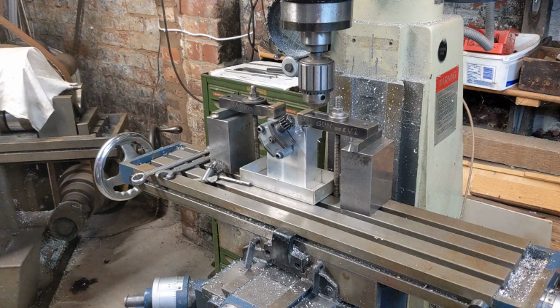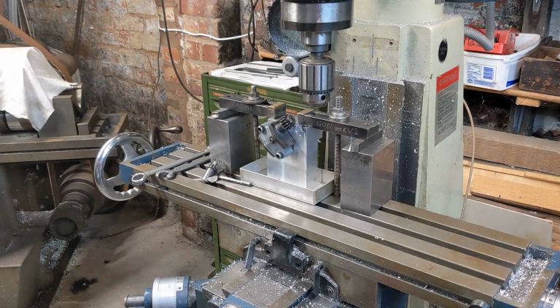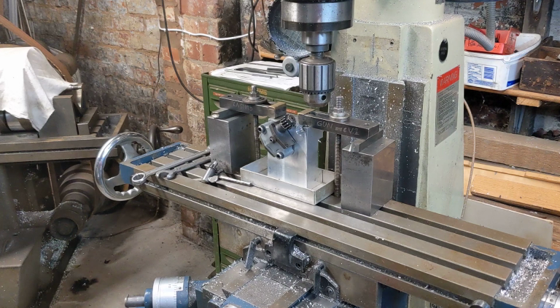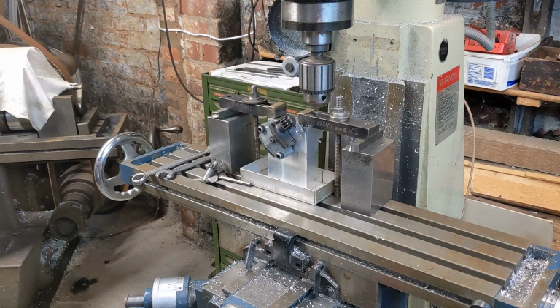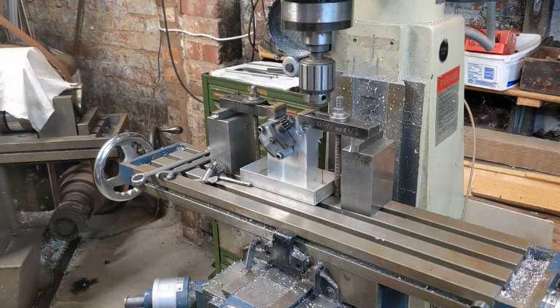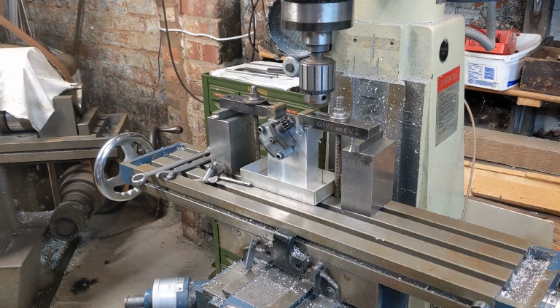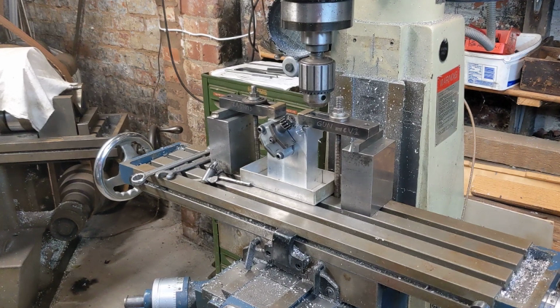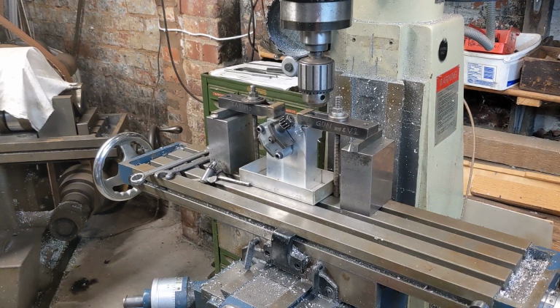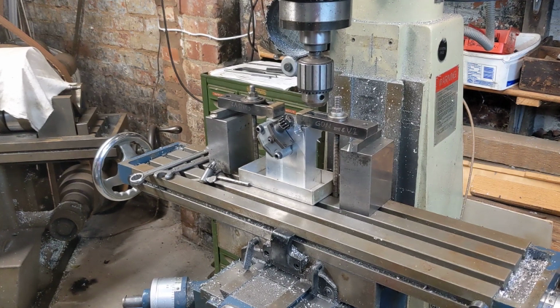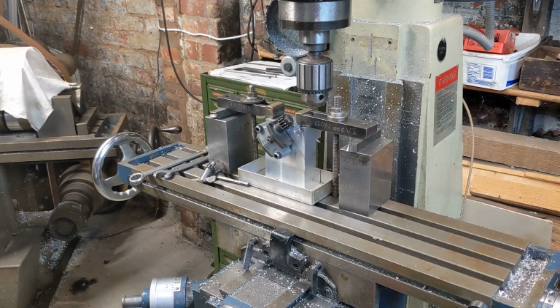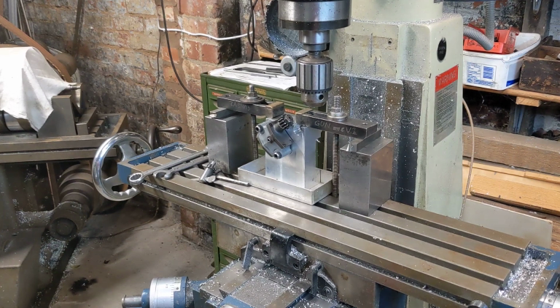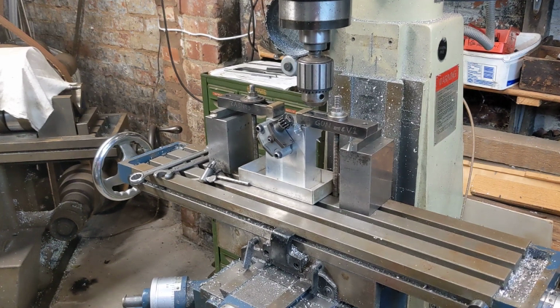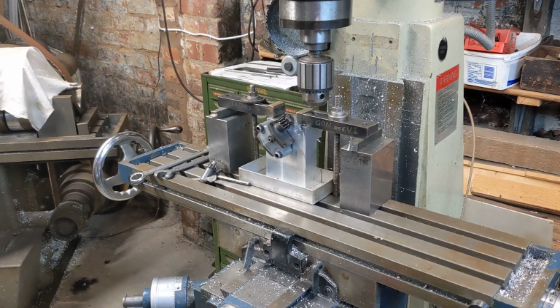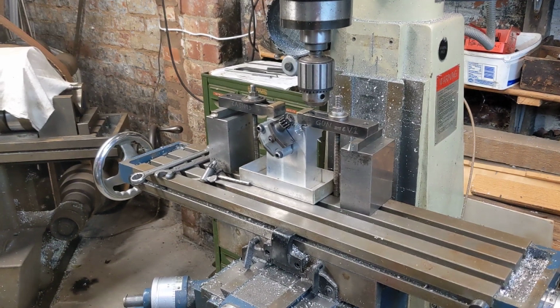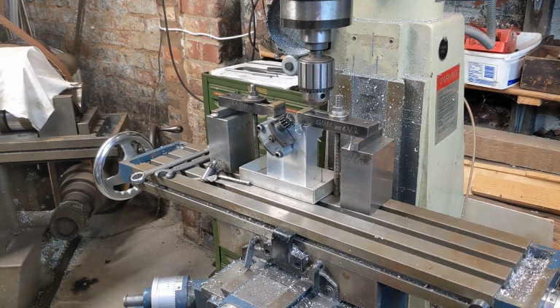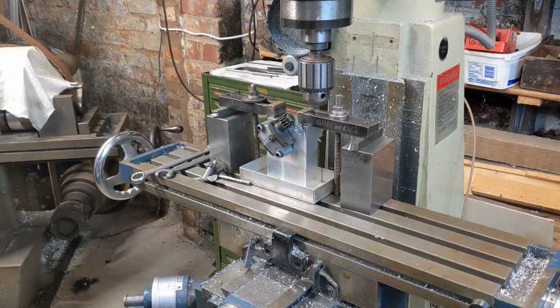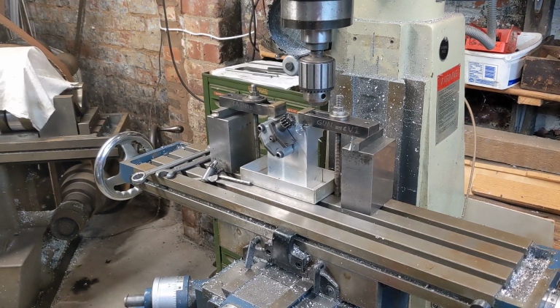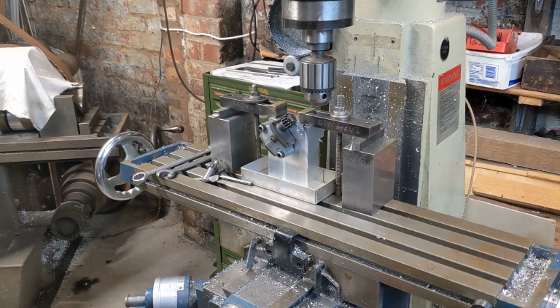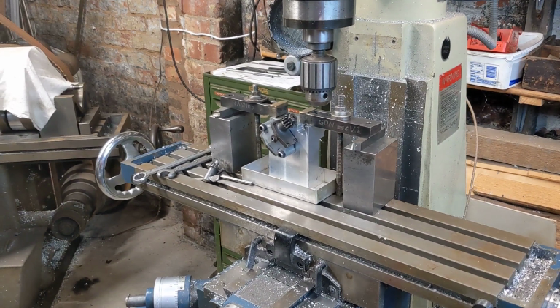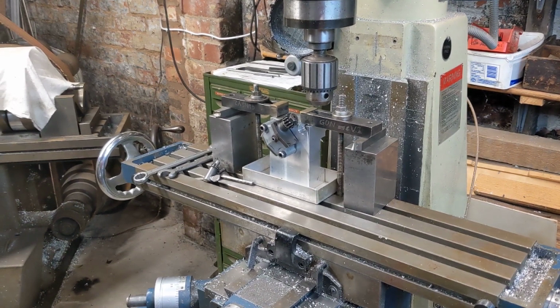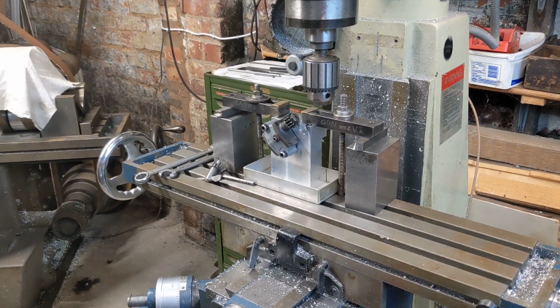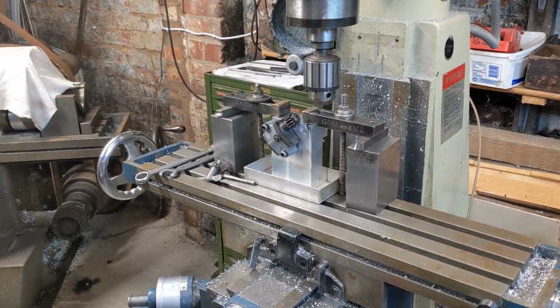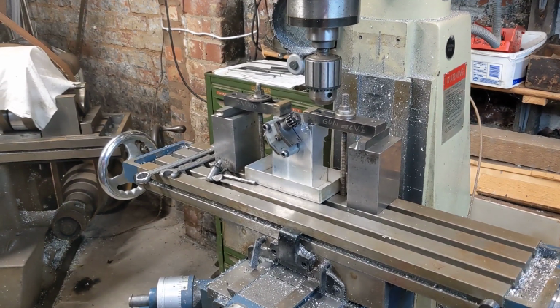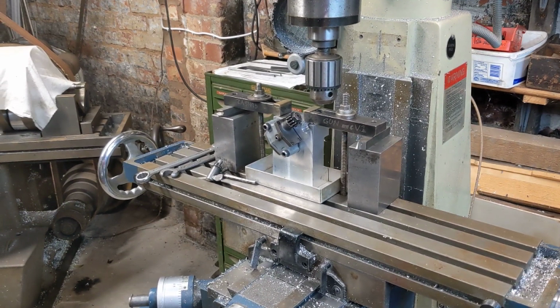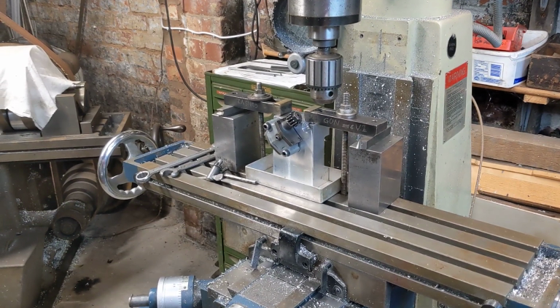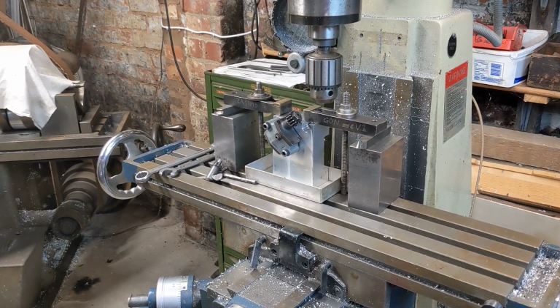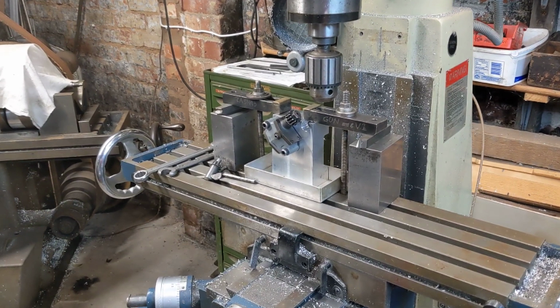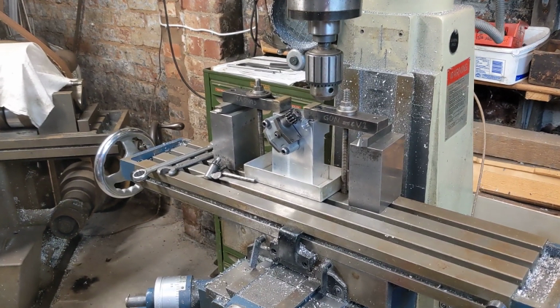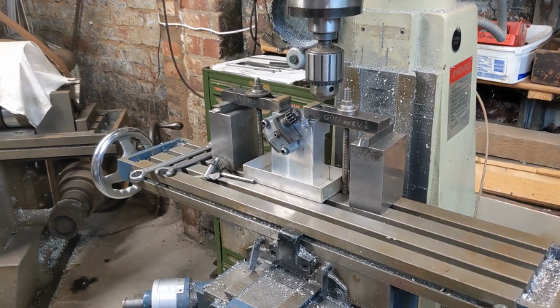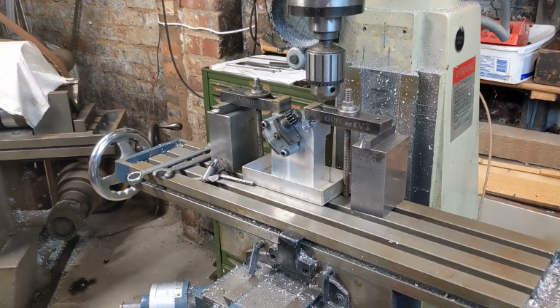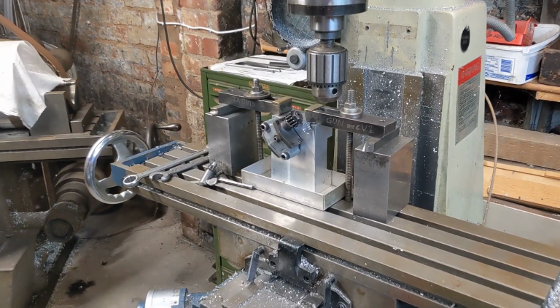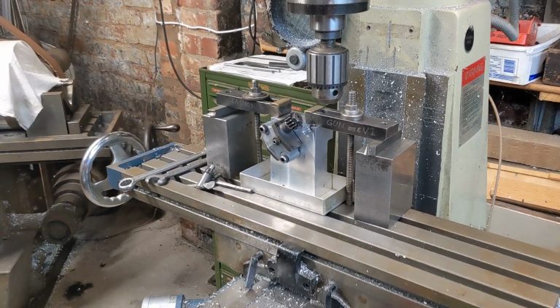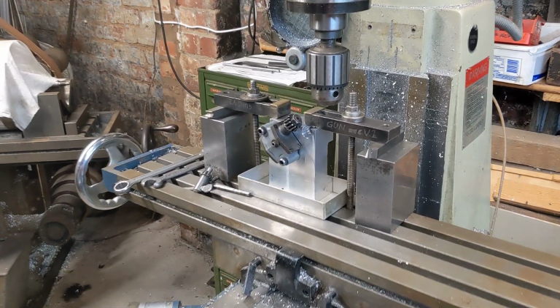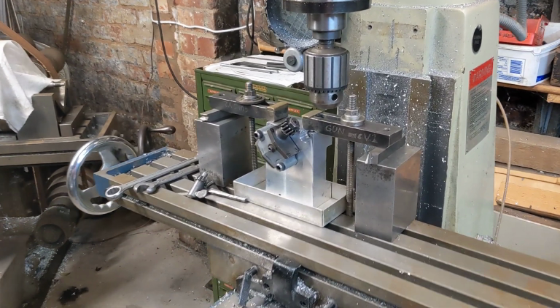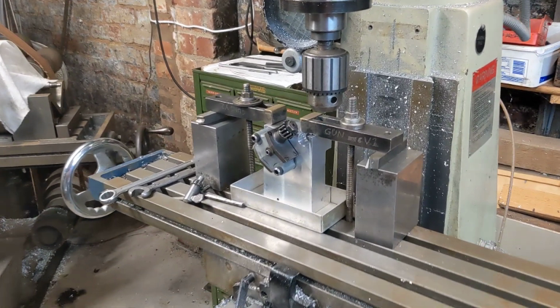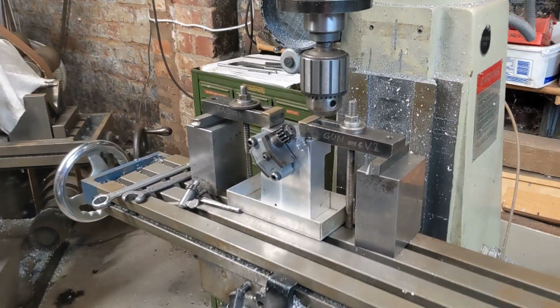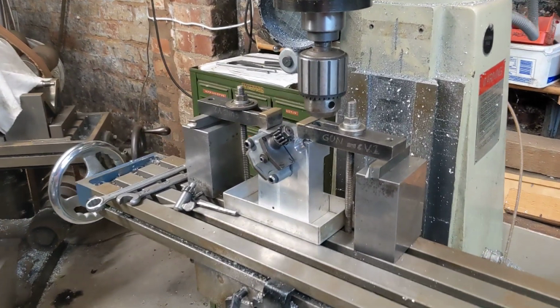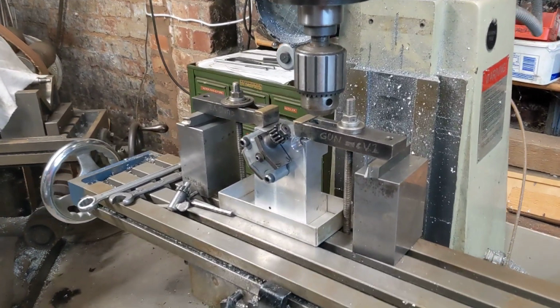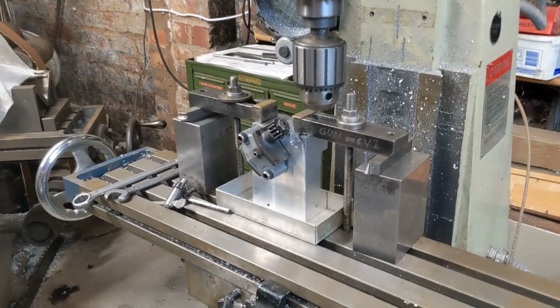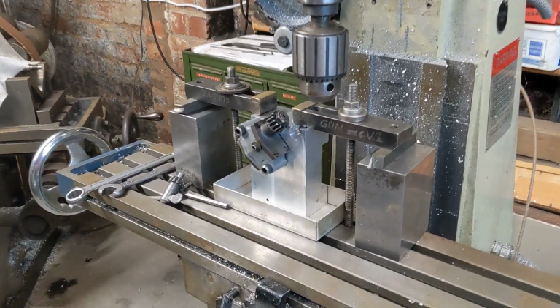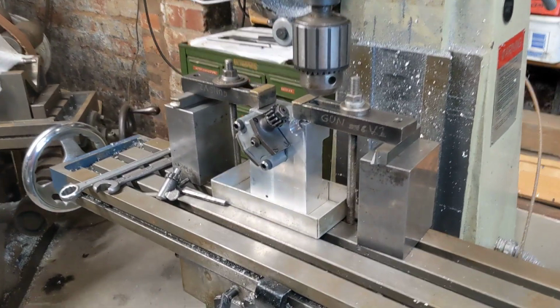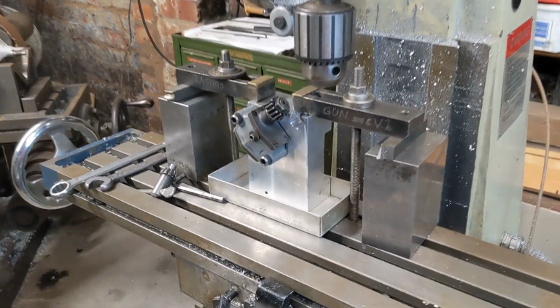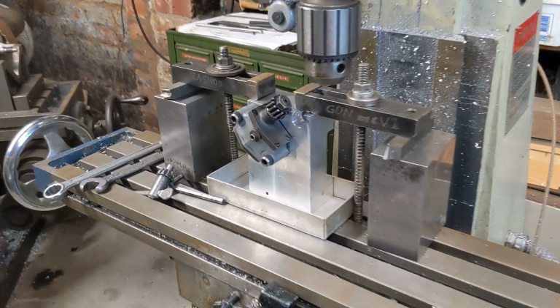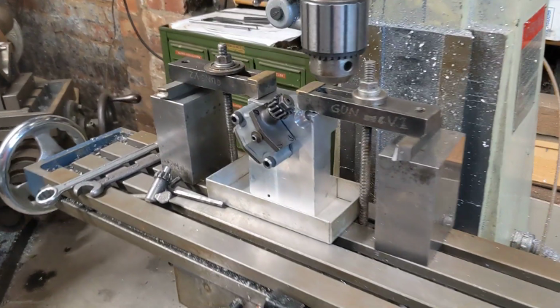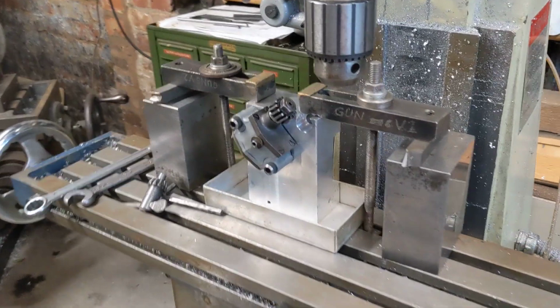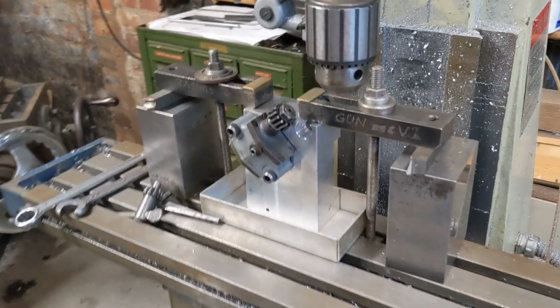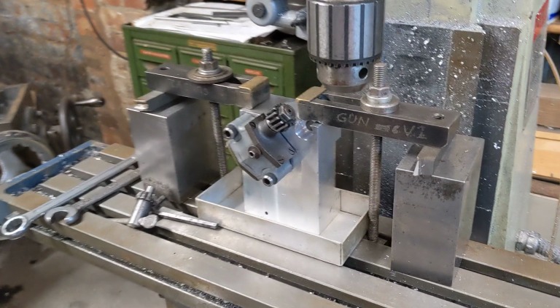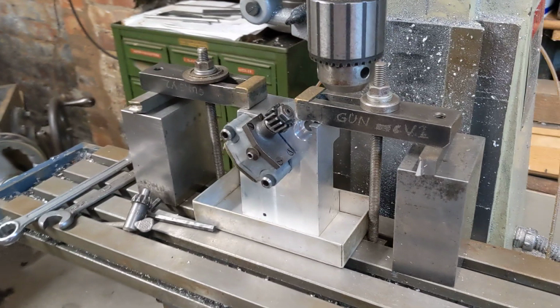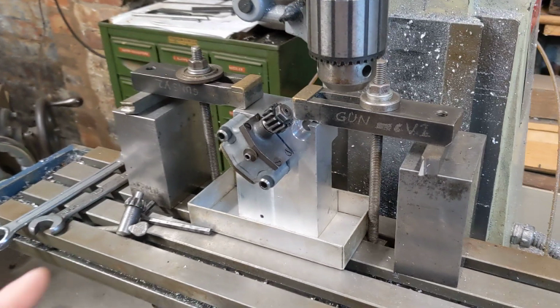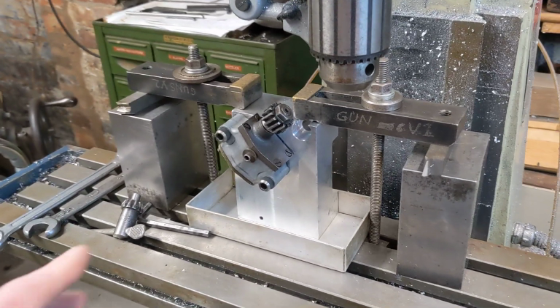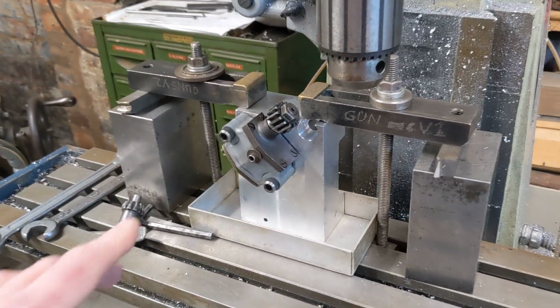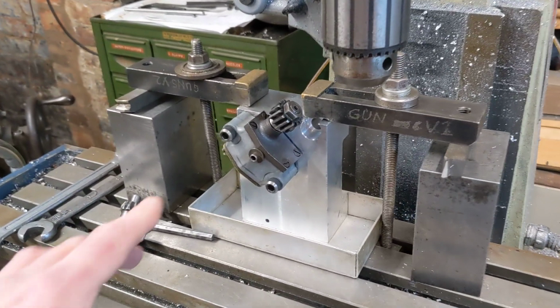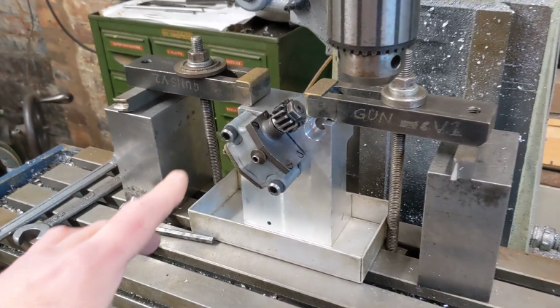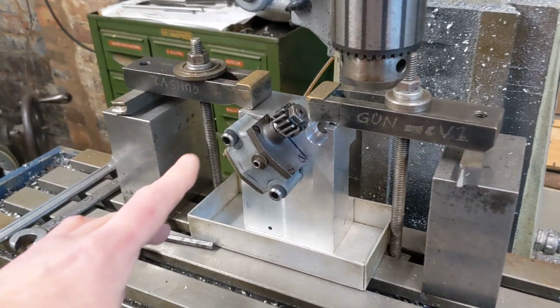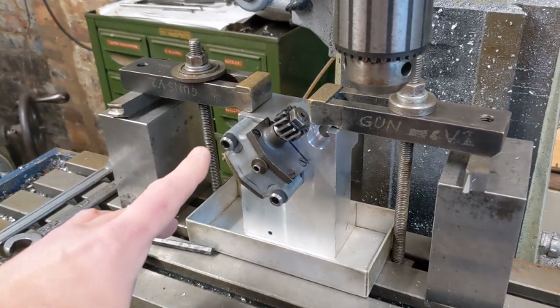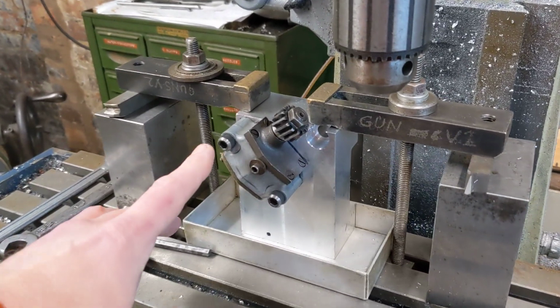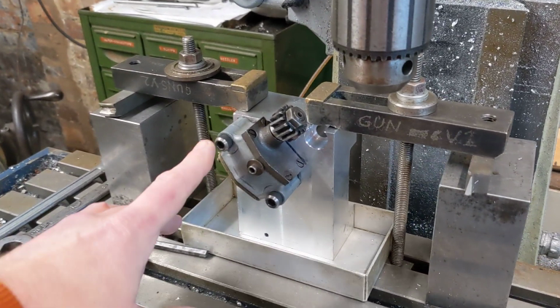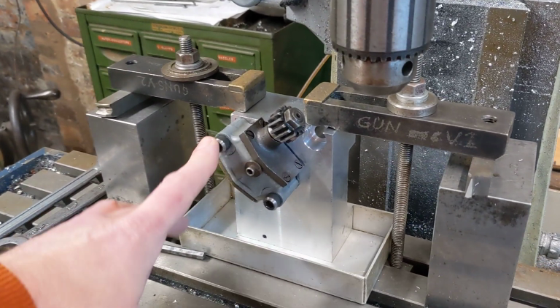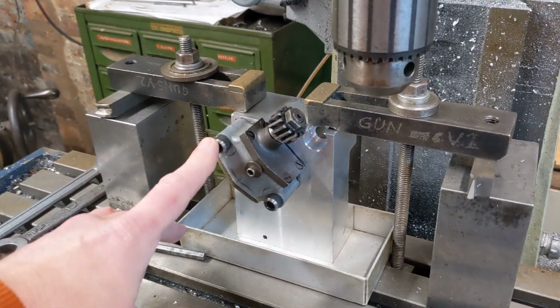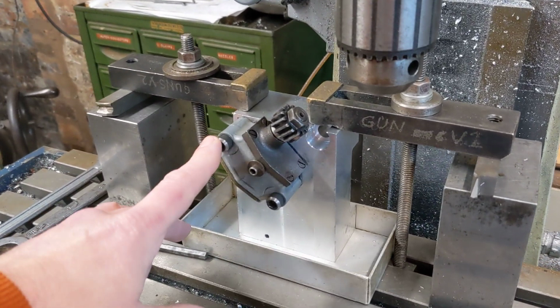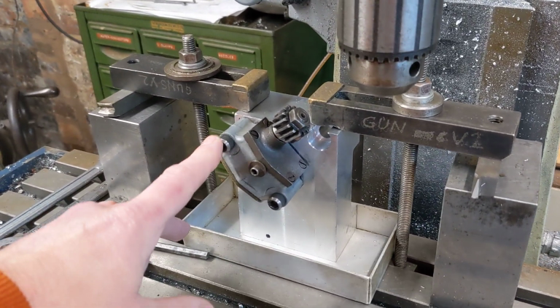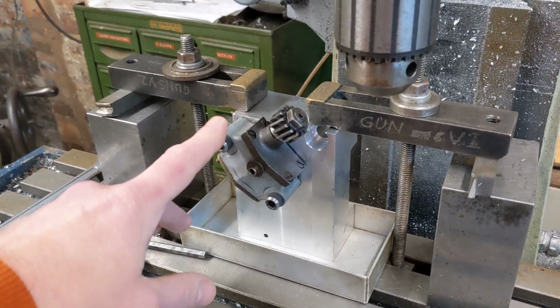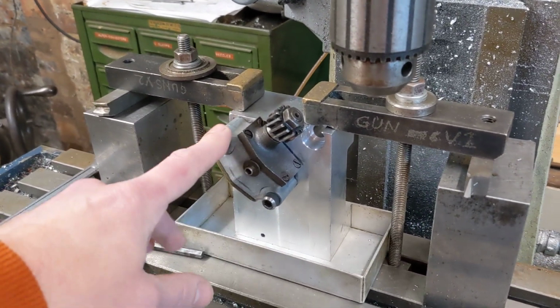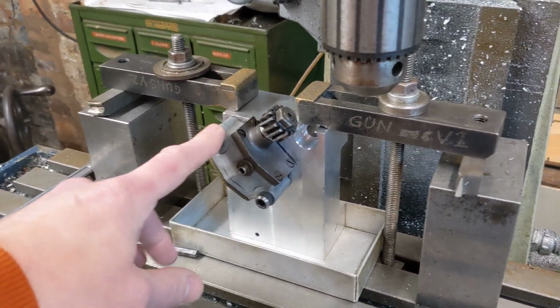Hello and welcome back to the Project Hercules Diaries, where we have a test rig that we've put together to test the oil pump.